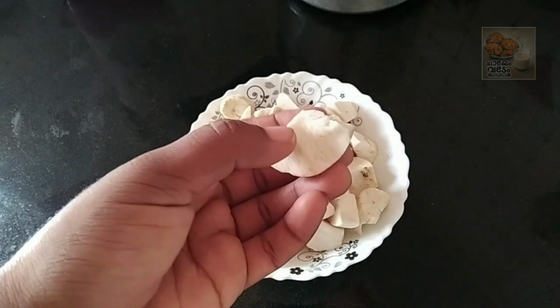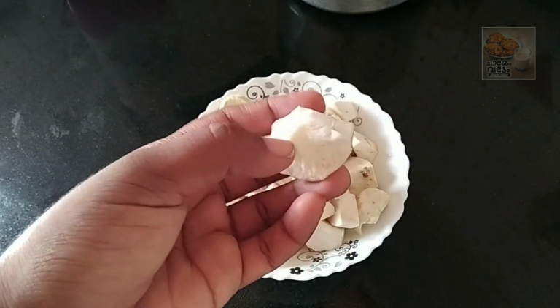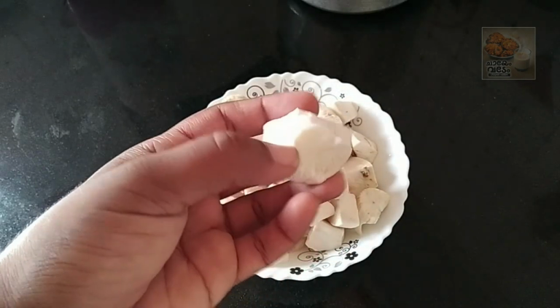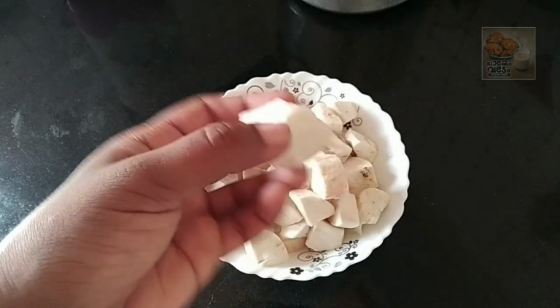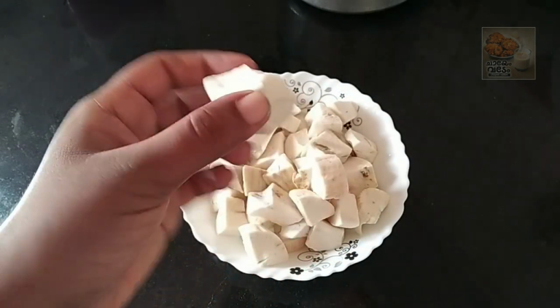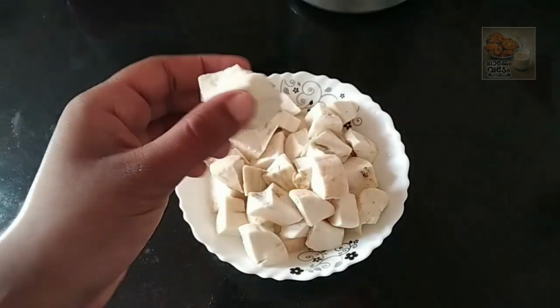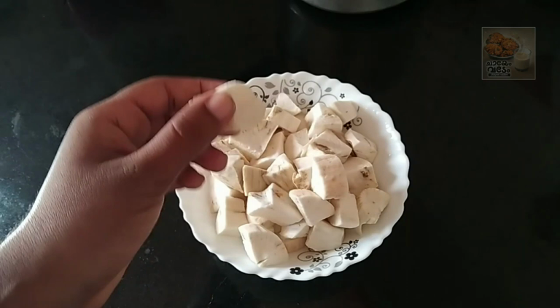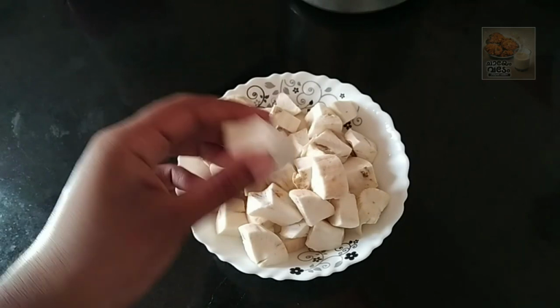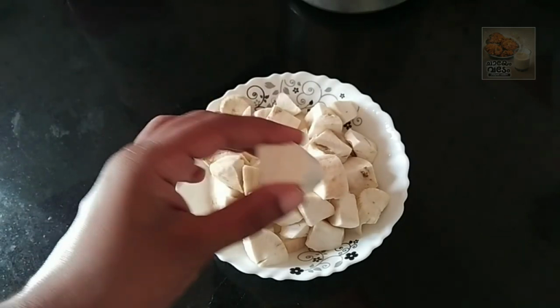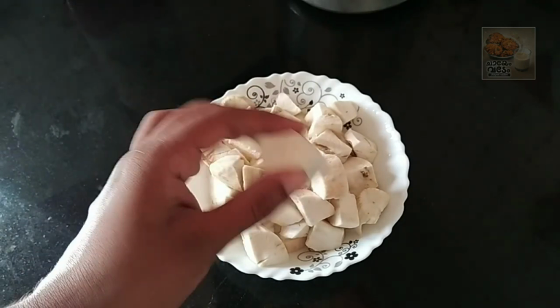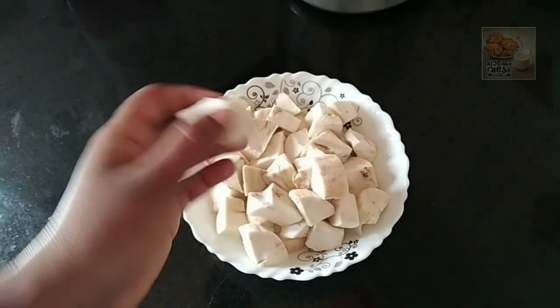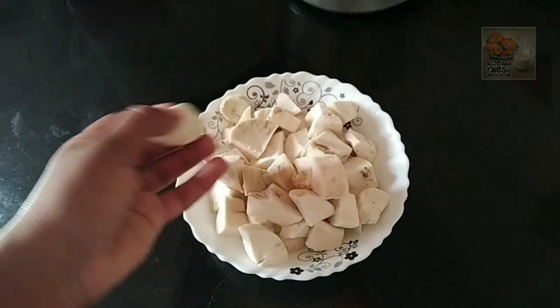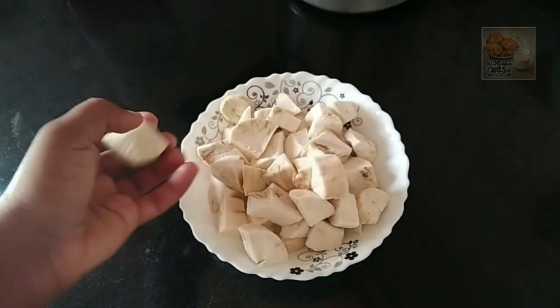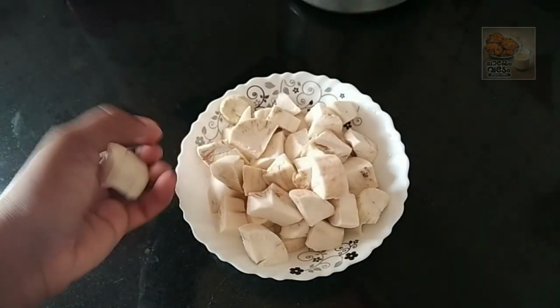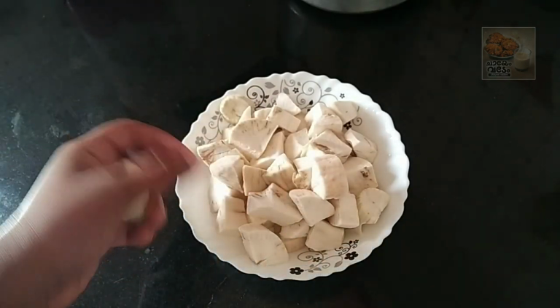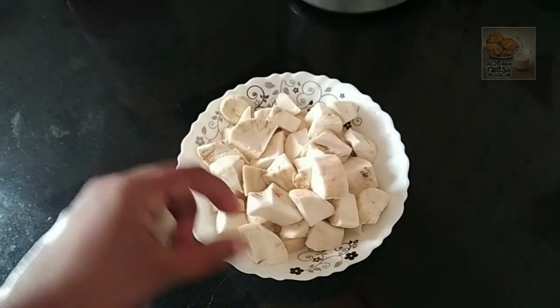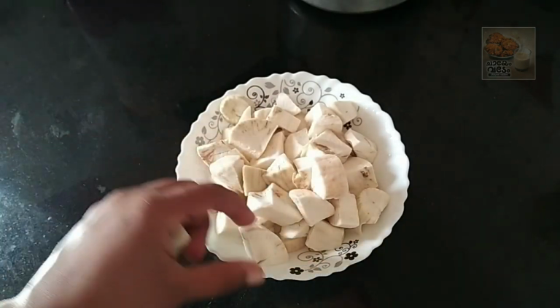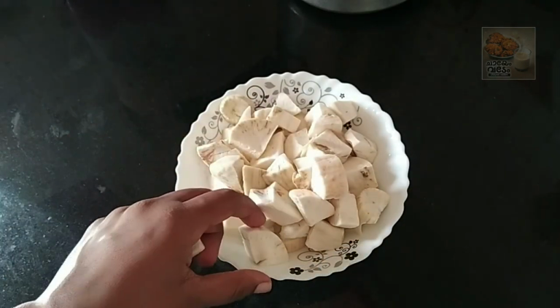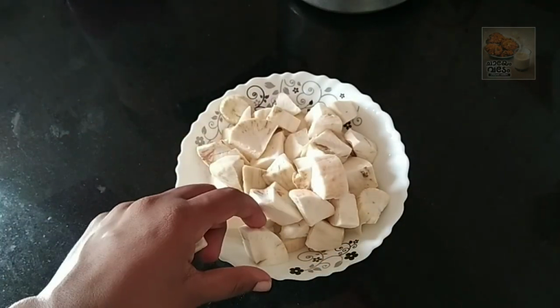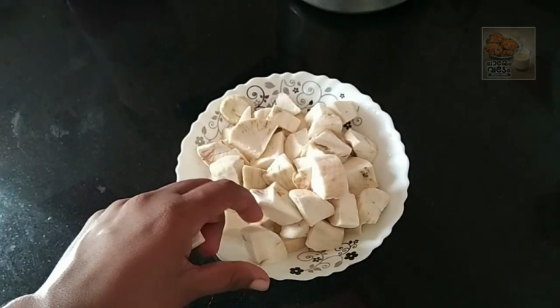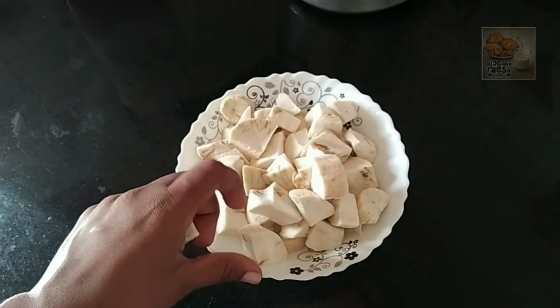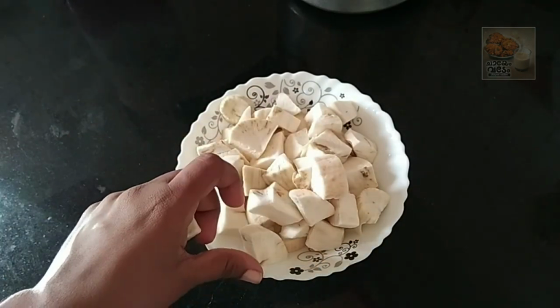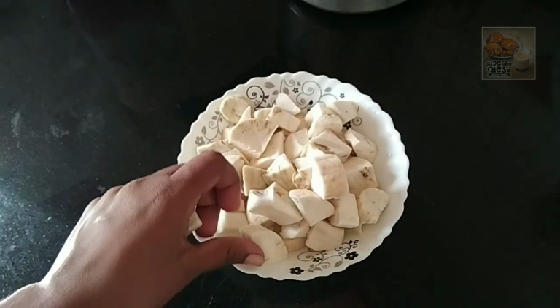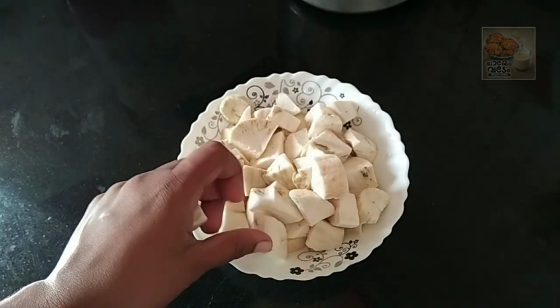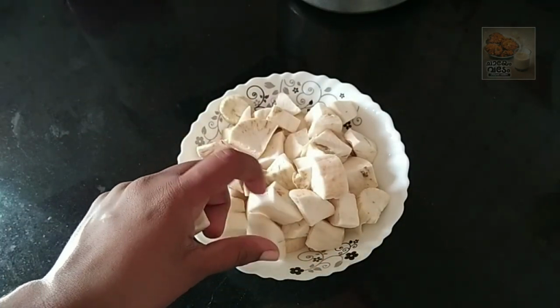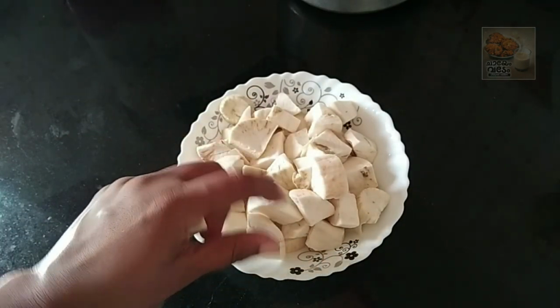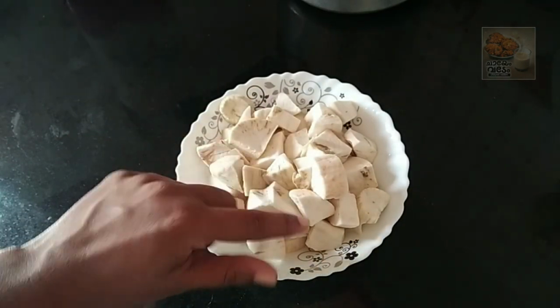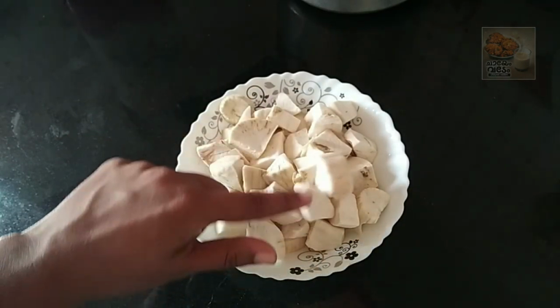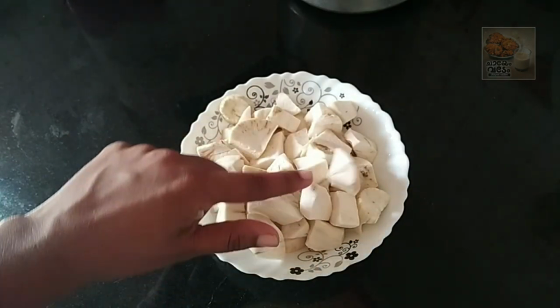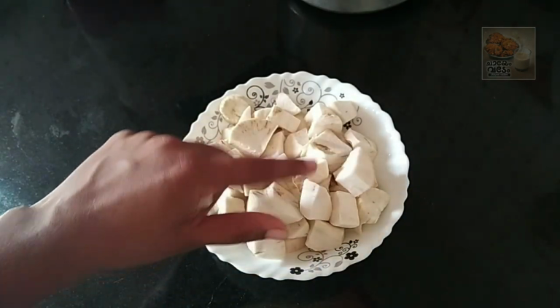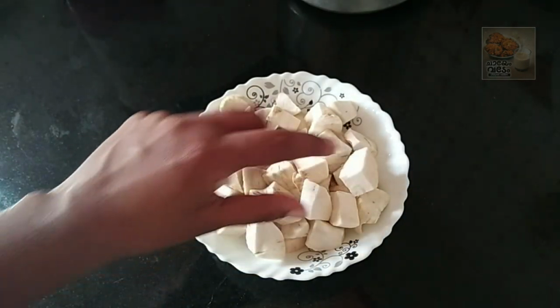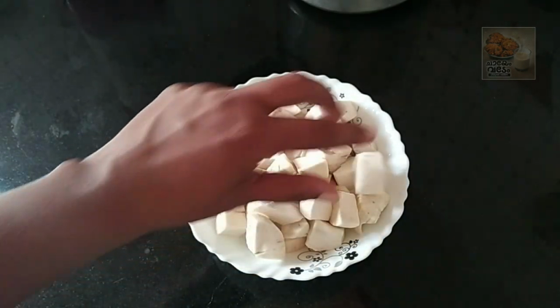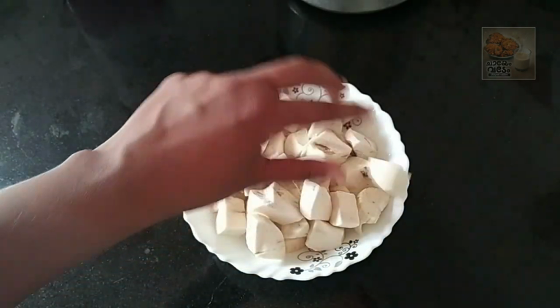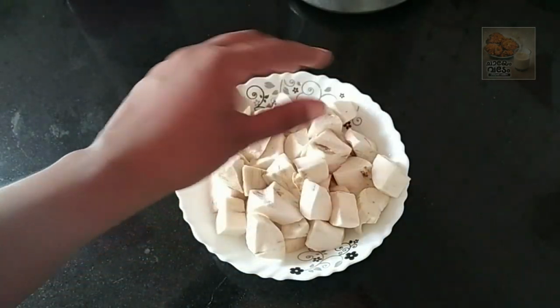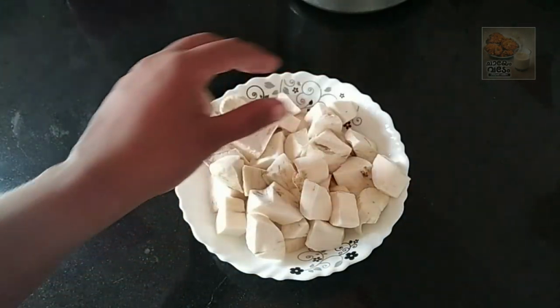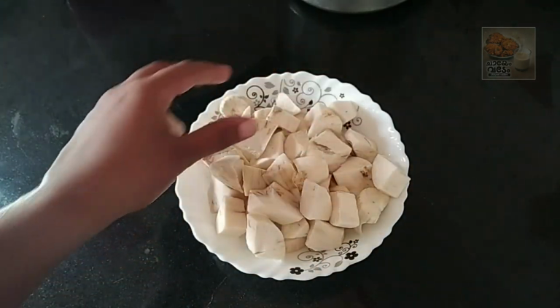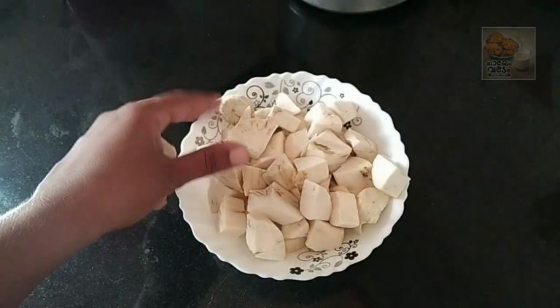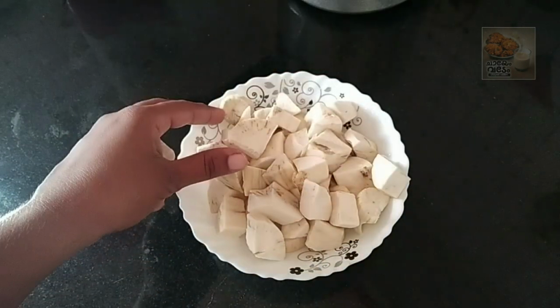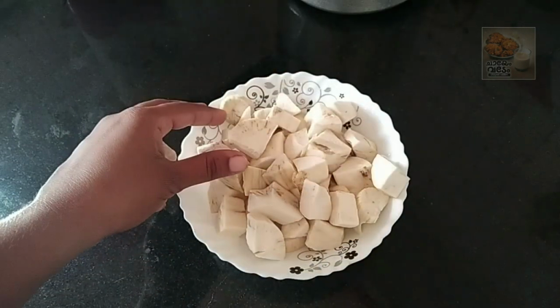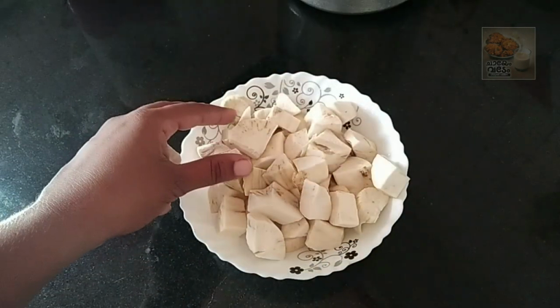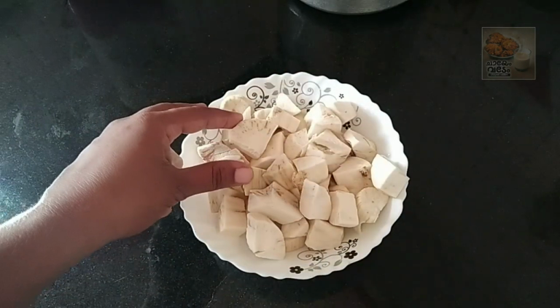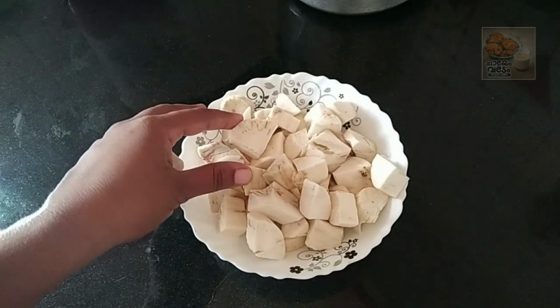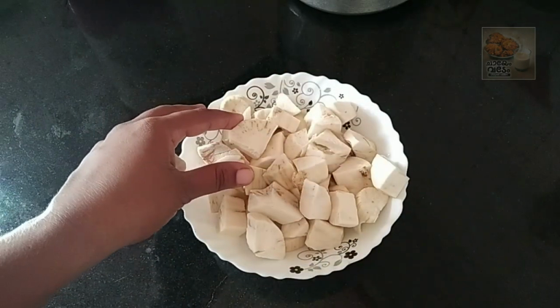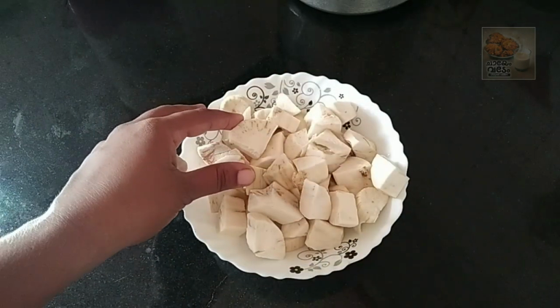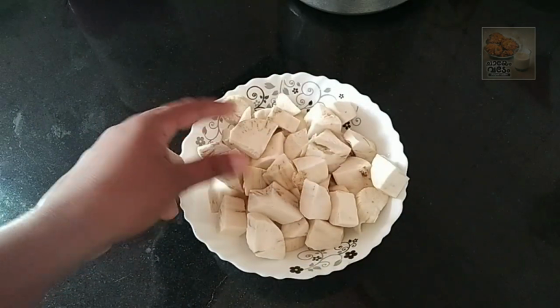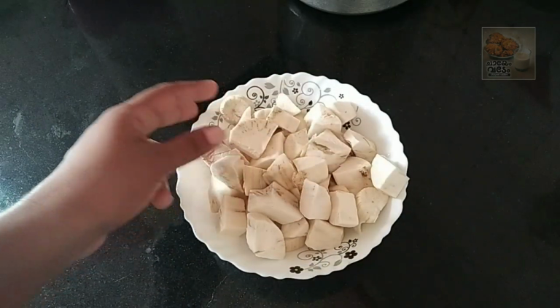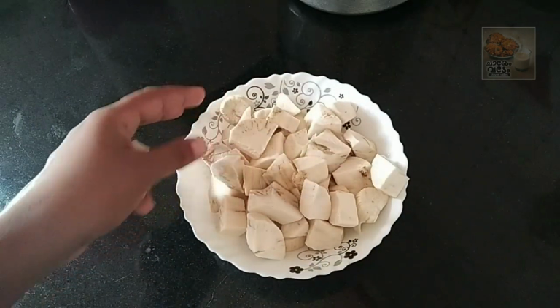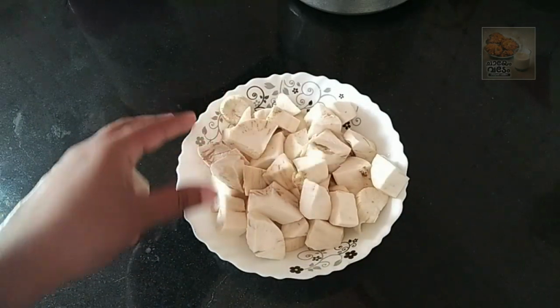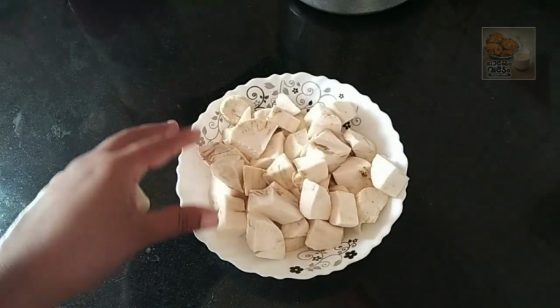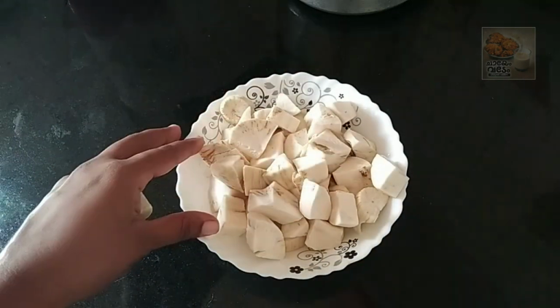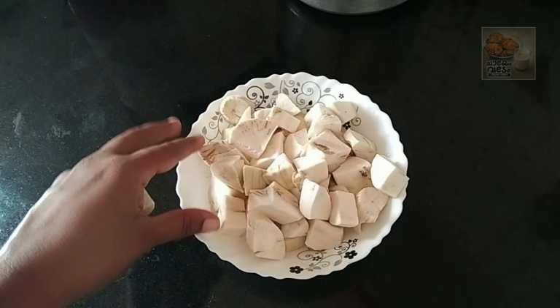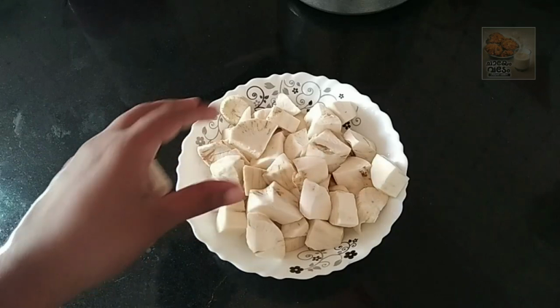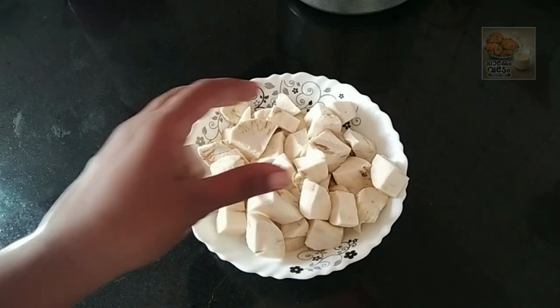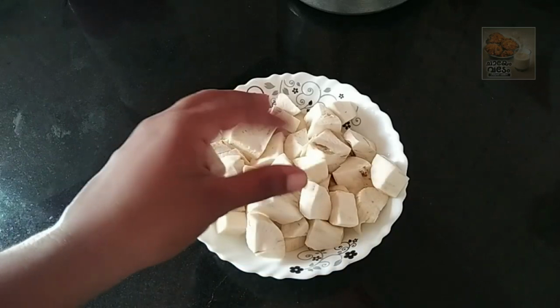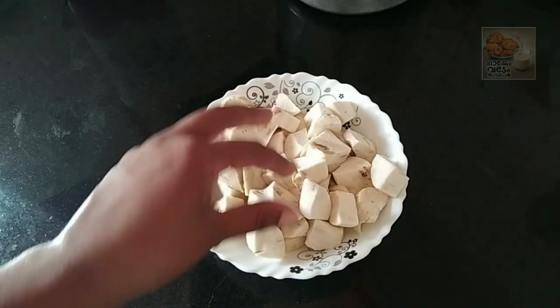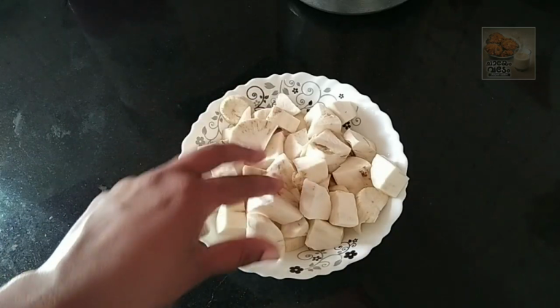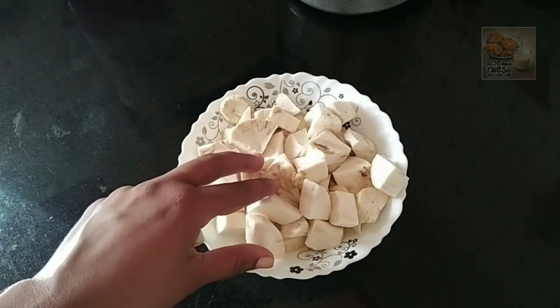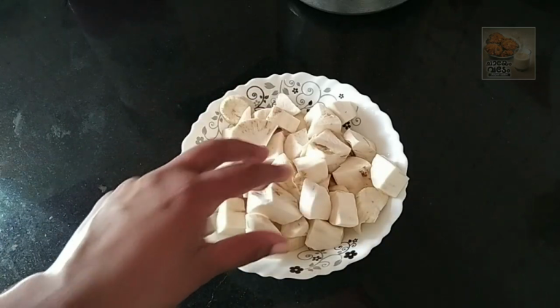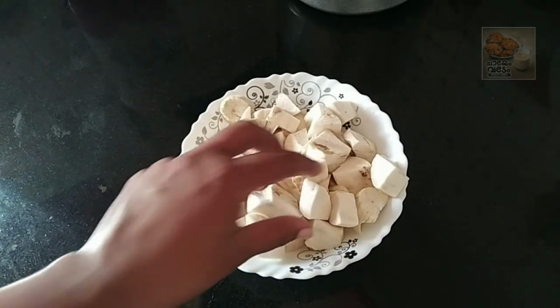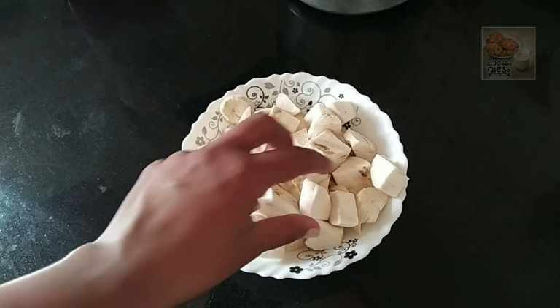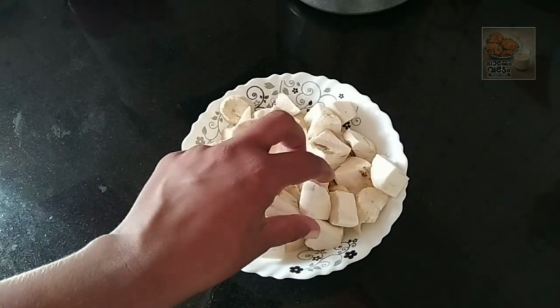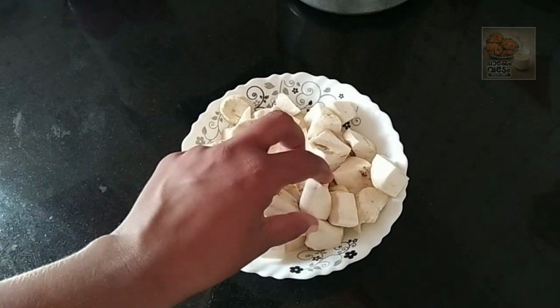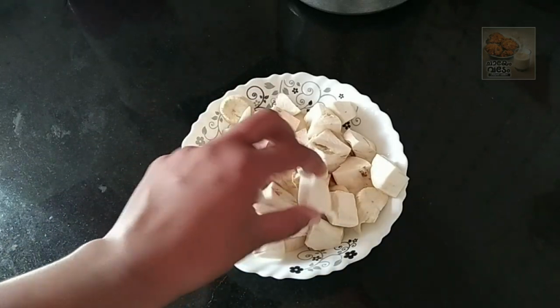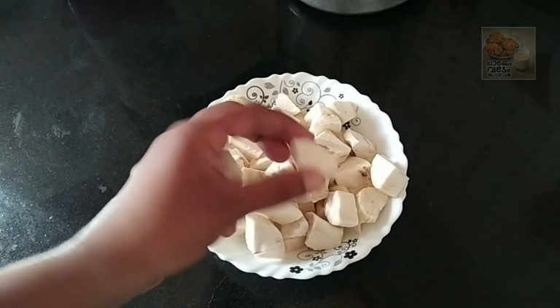Now, we are going to cut this cup. We are going to cut this cup. Then, let's cut the cup in the size. Let's start taking this kind of size.